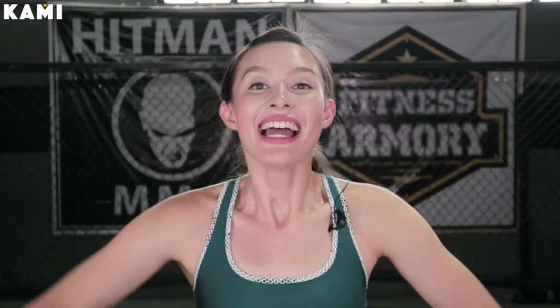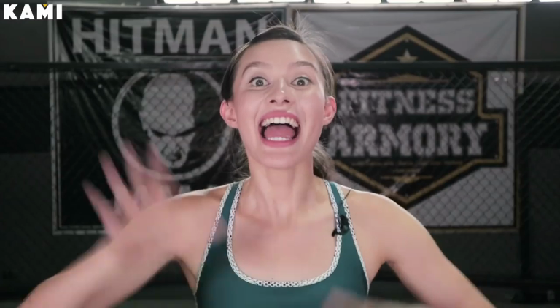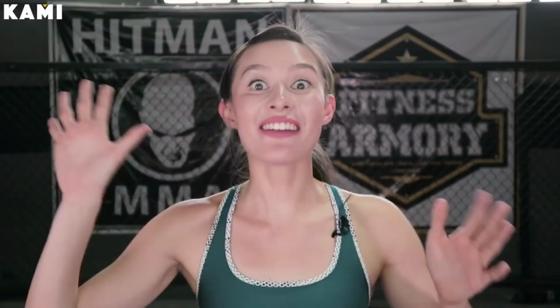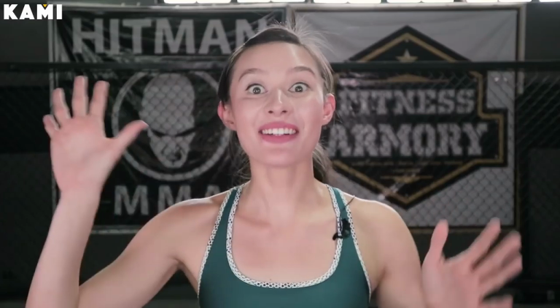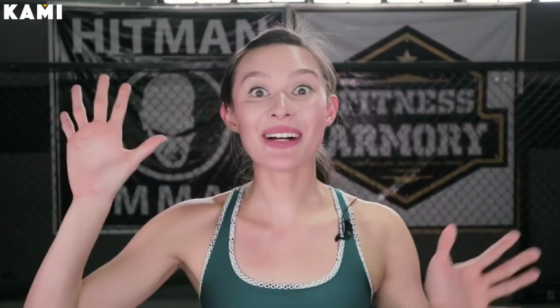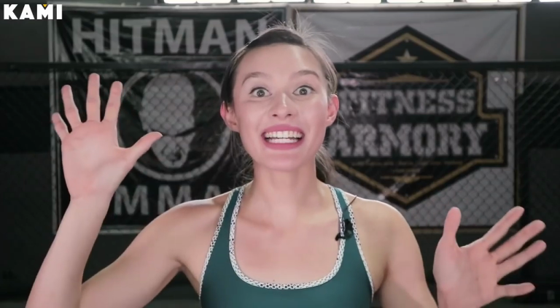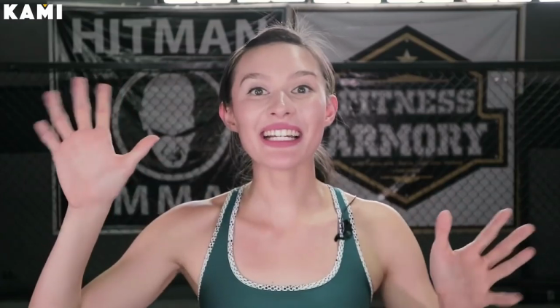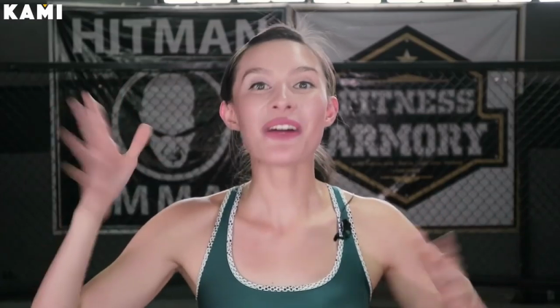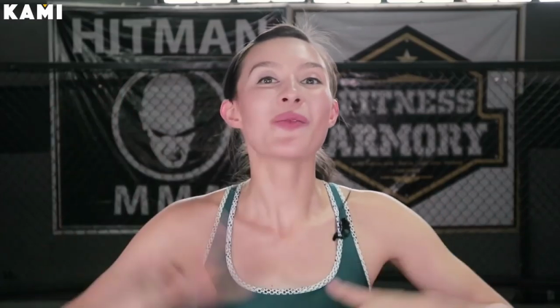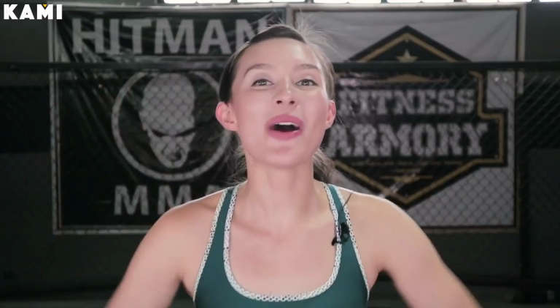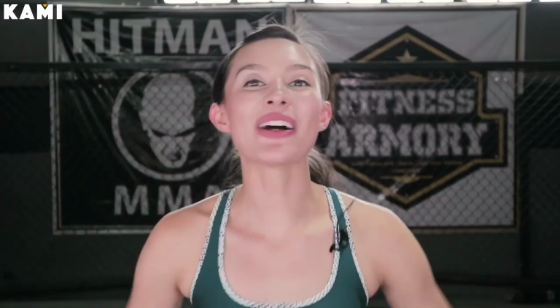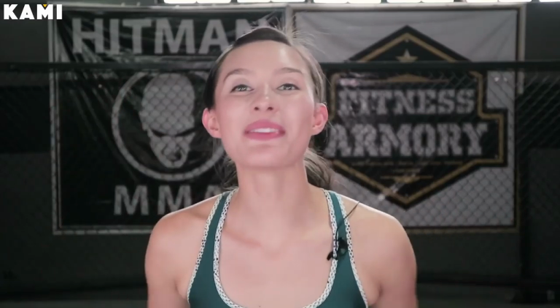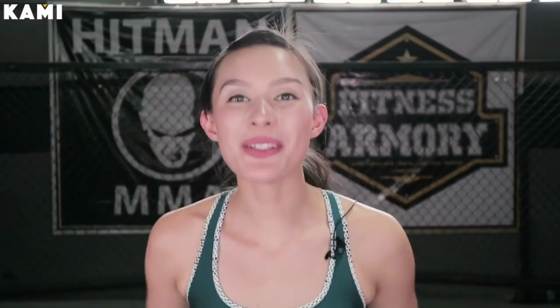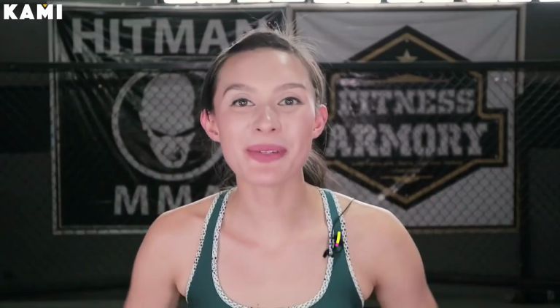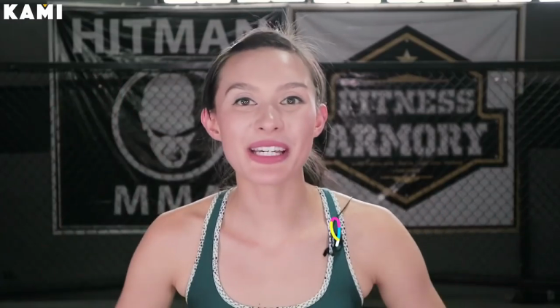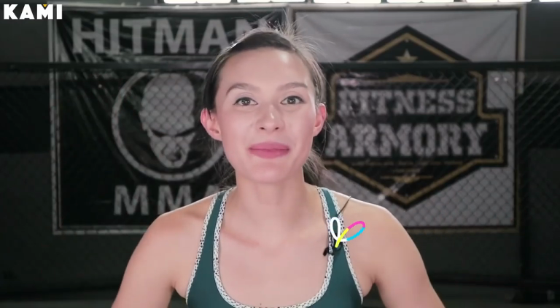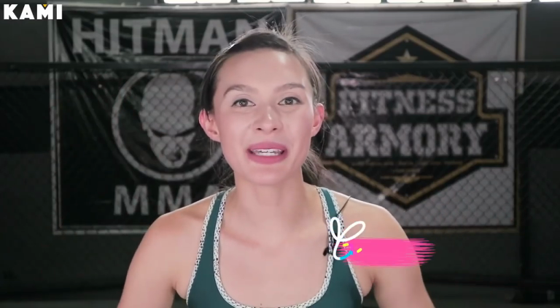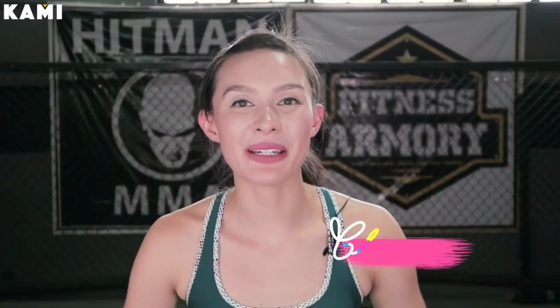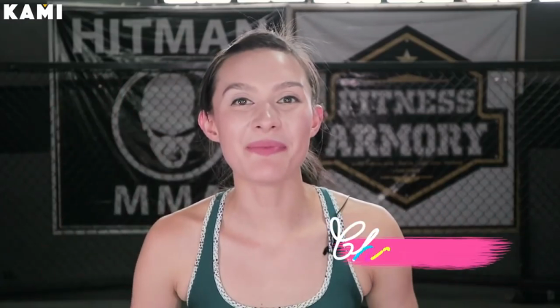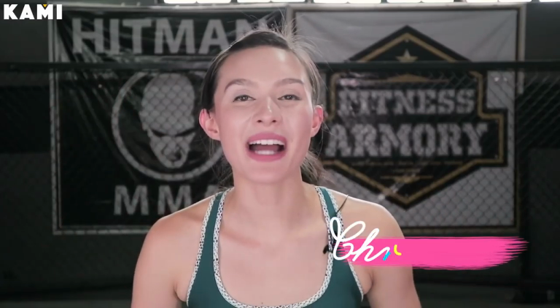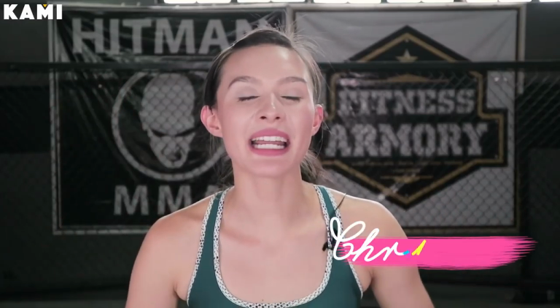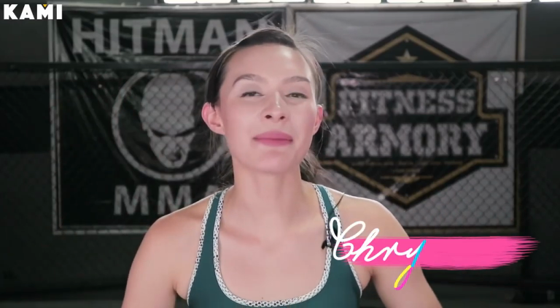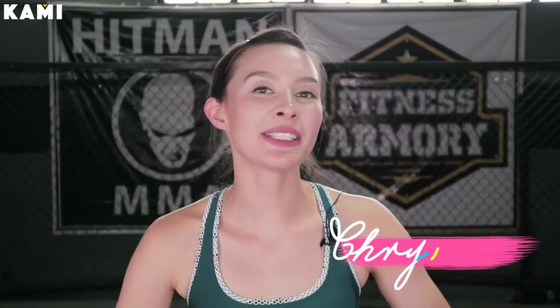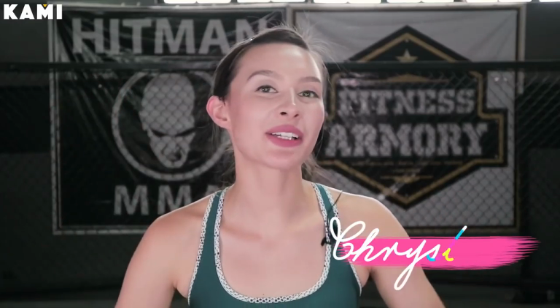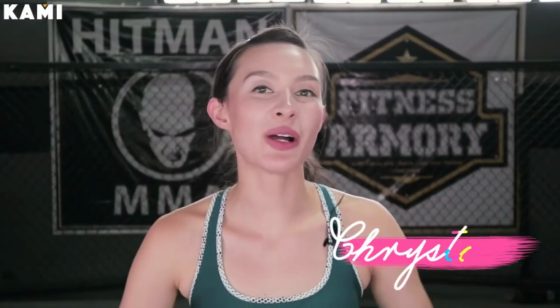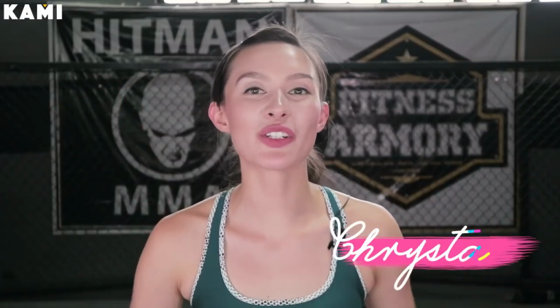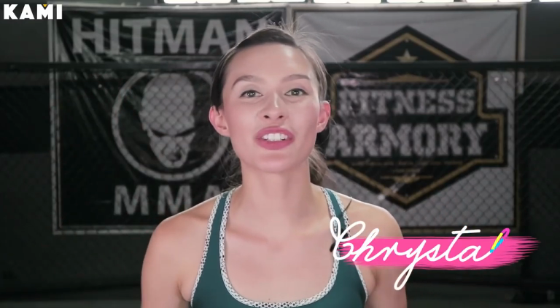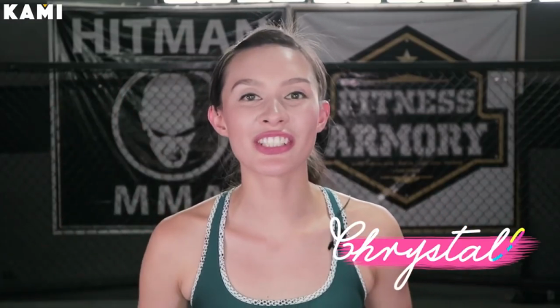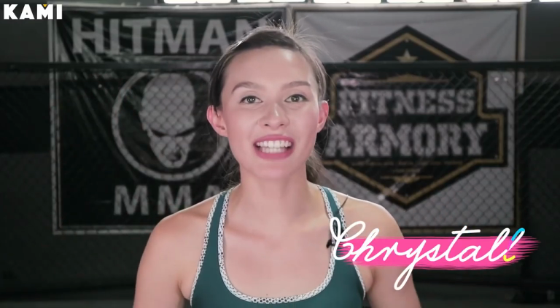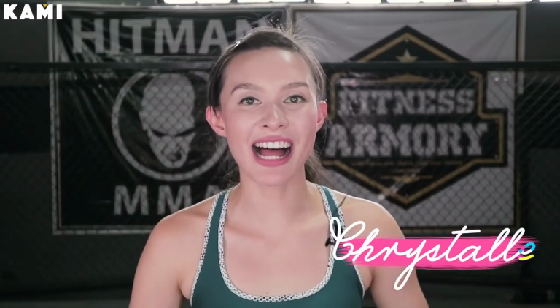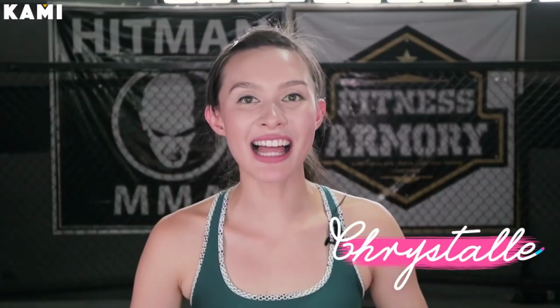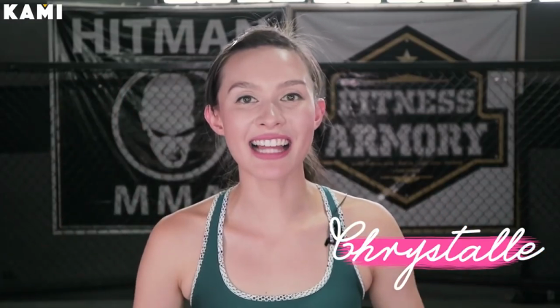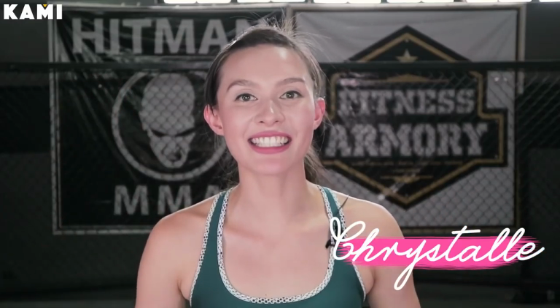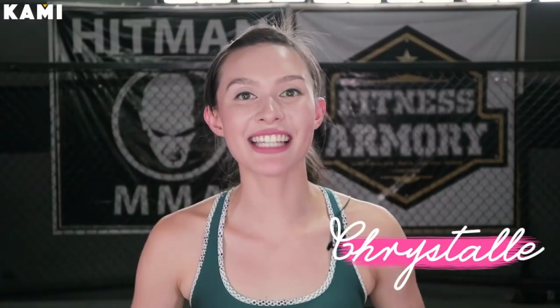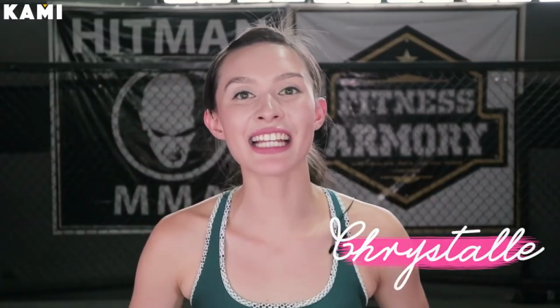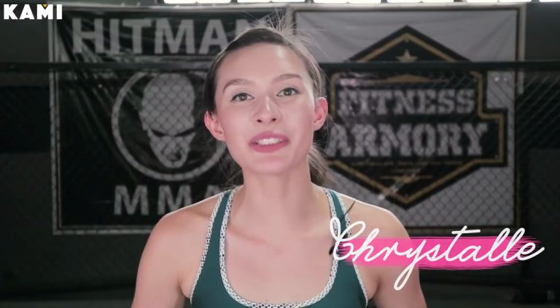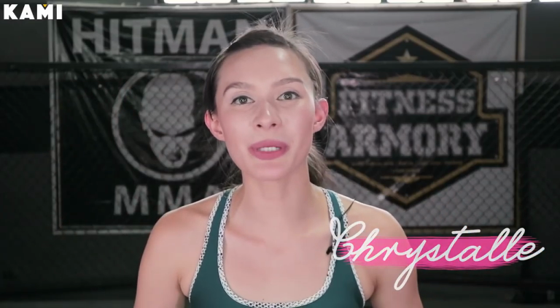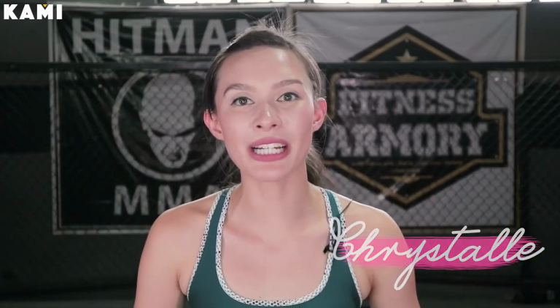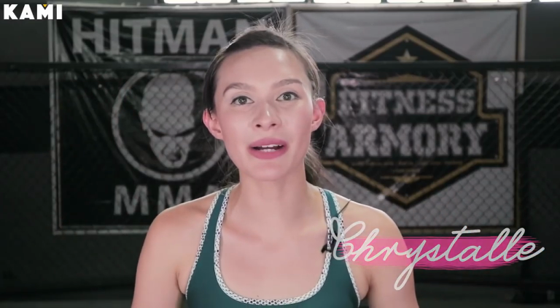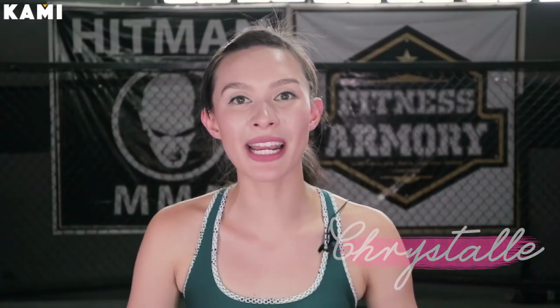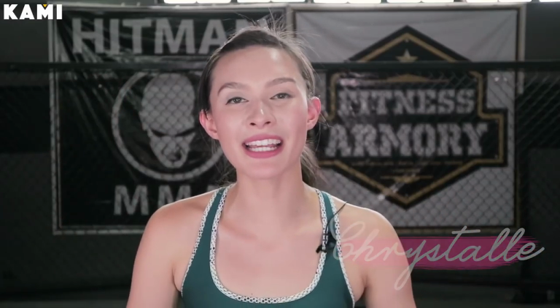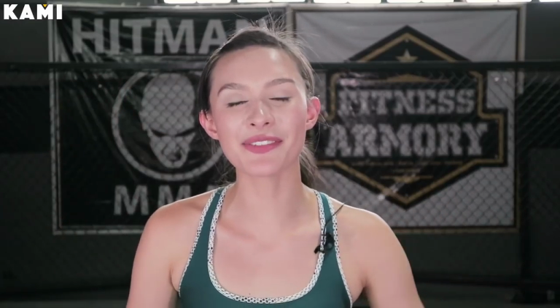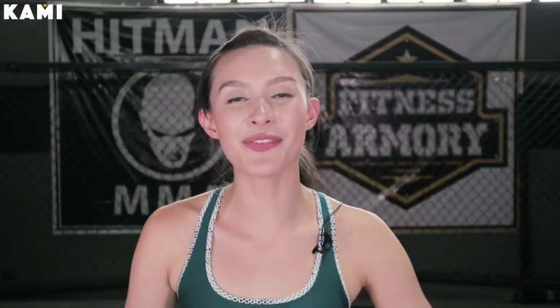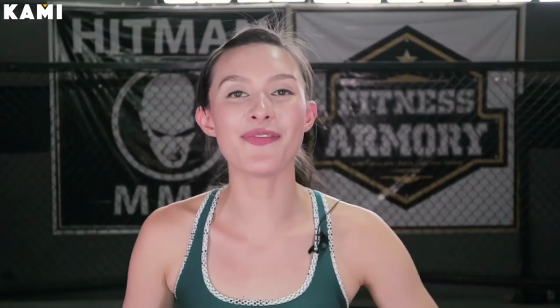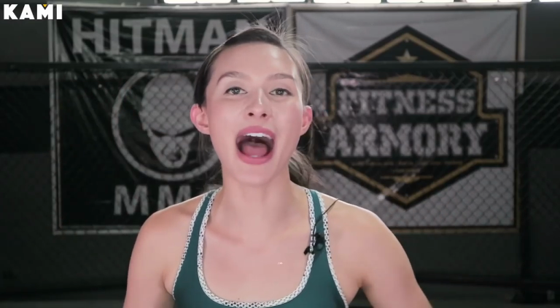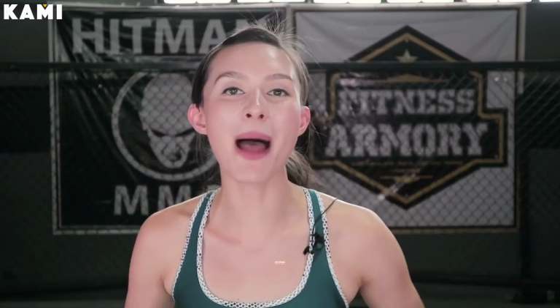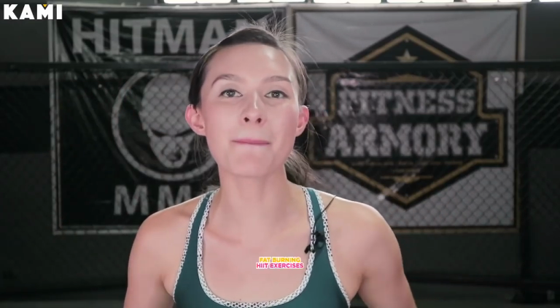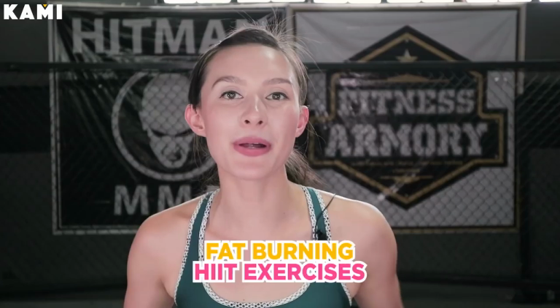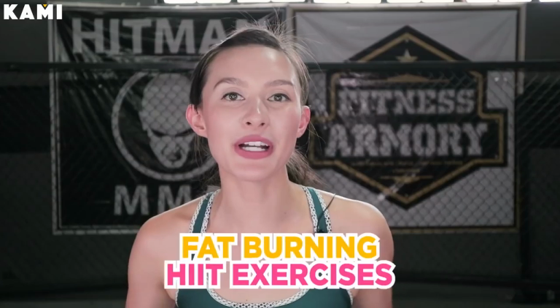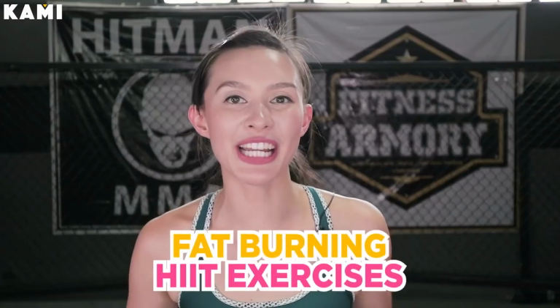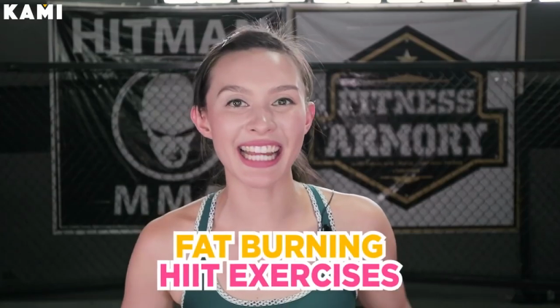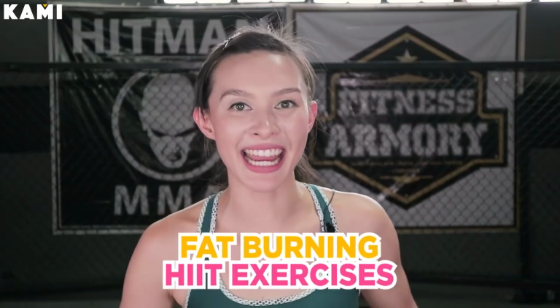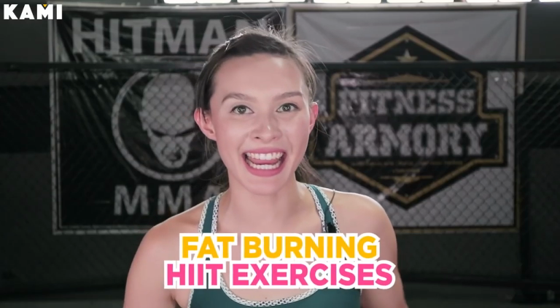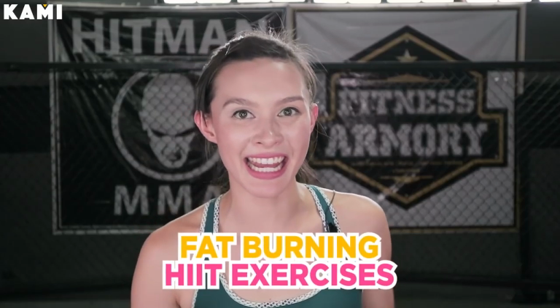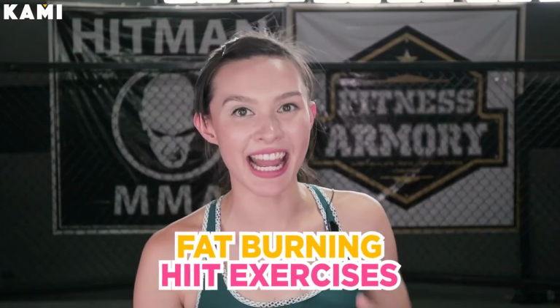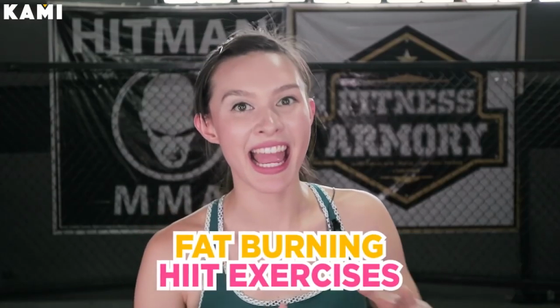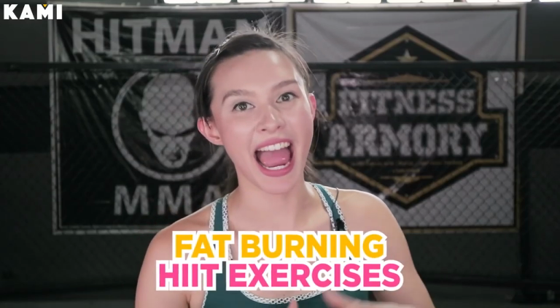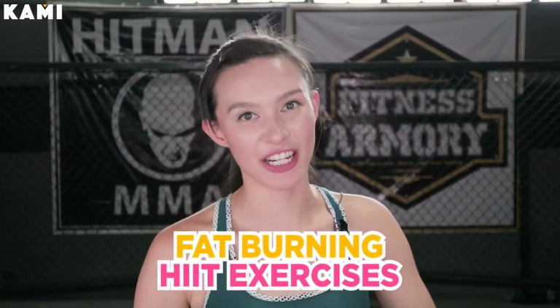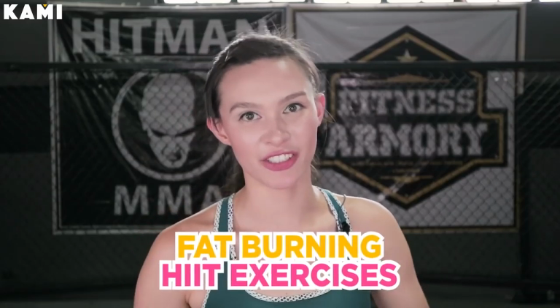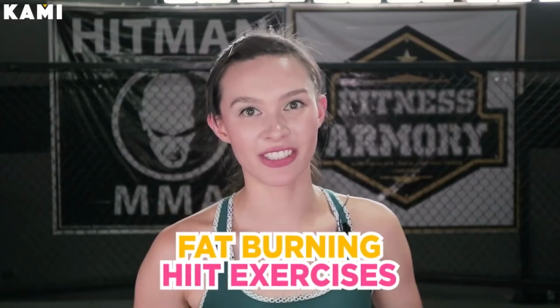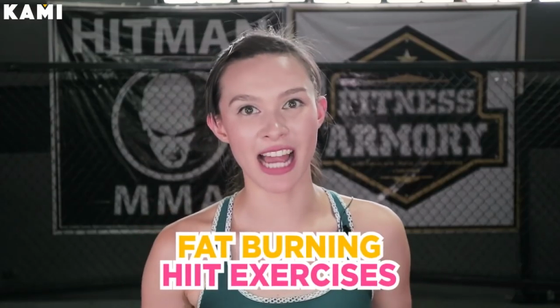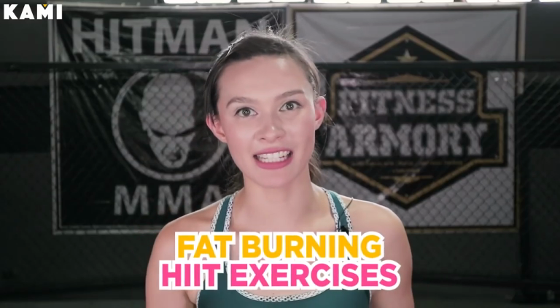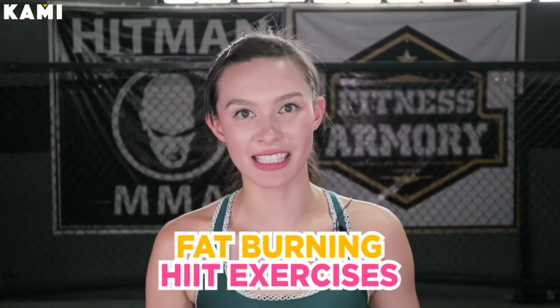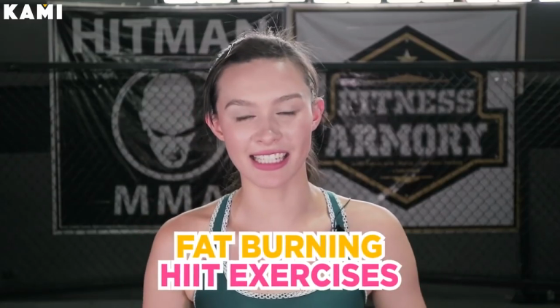Hey everybody! Welcome to BeKaMe. My name is Coach Cristal and today's workout is fat burning HIIT exercises.